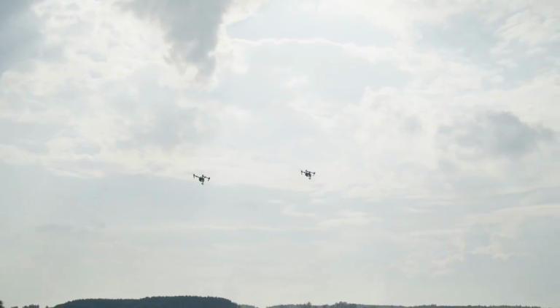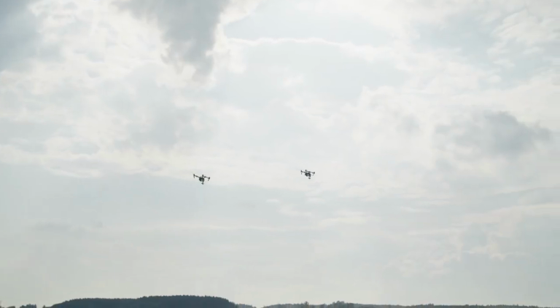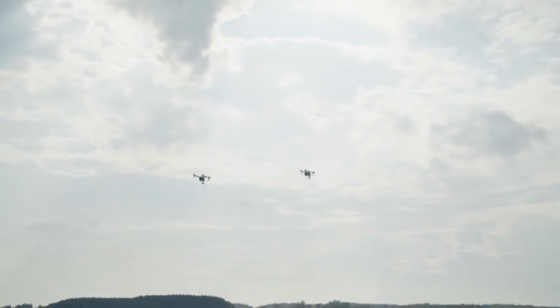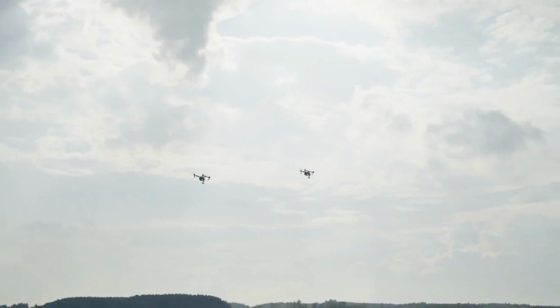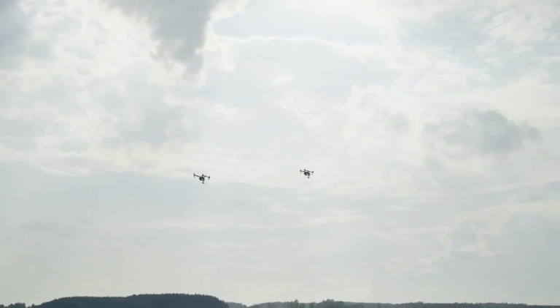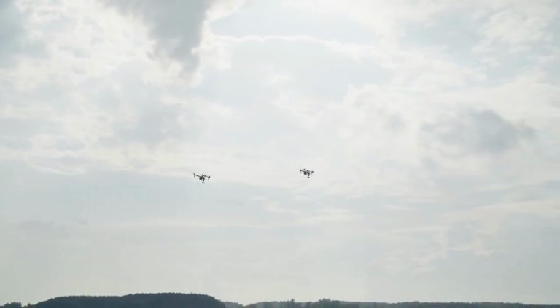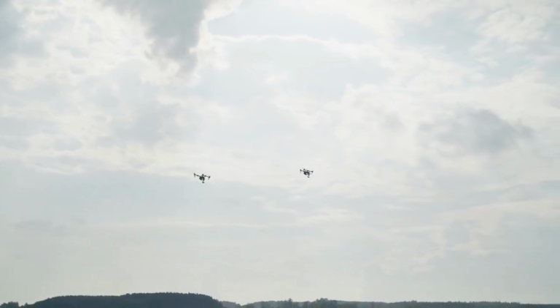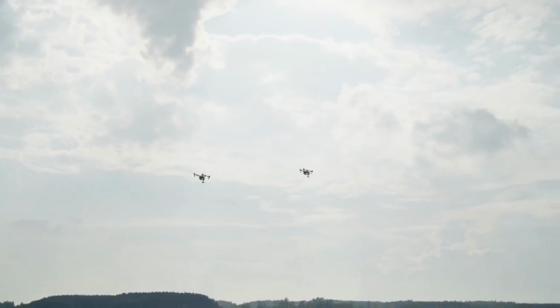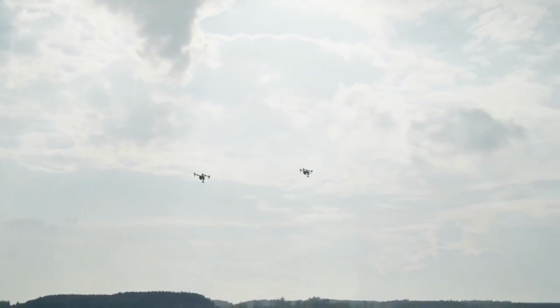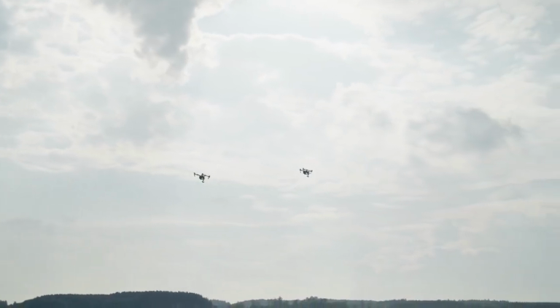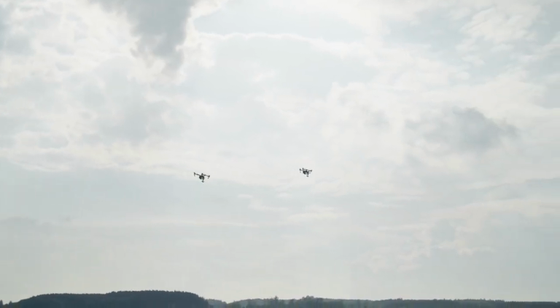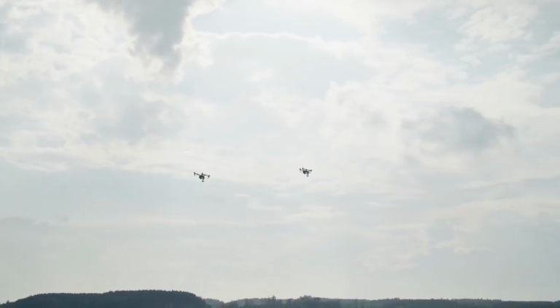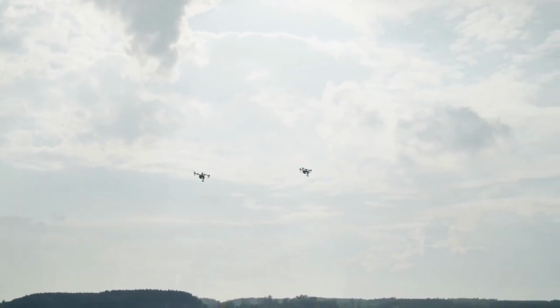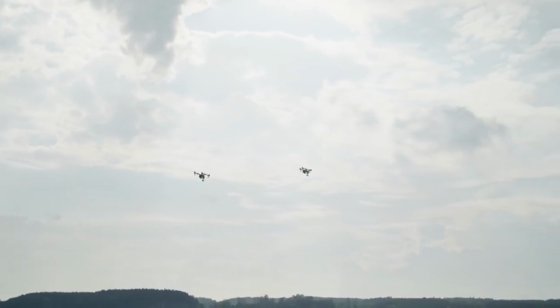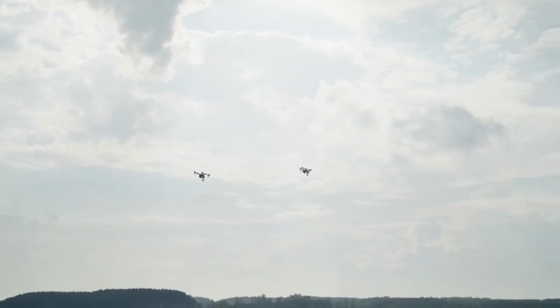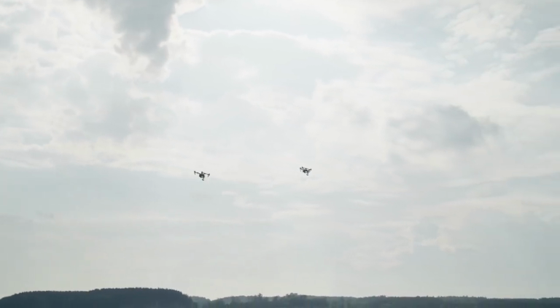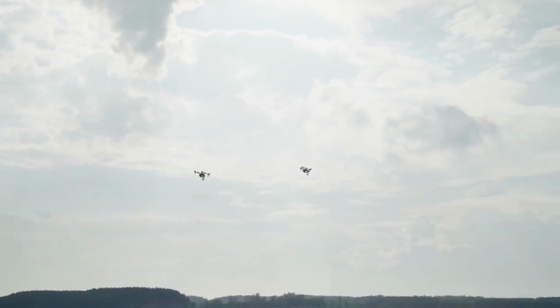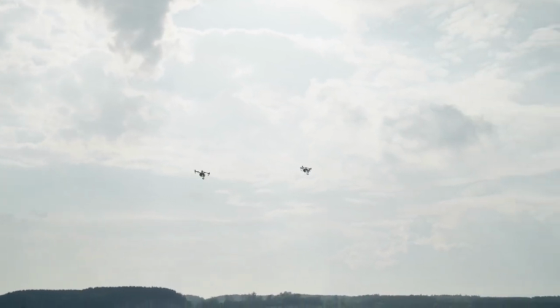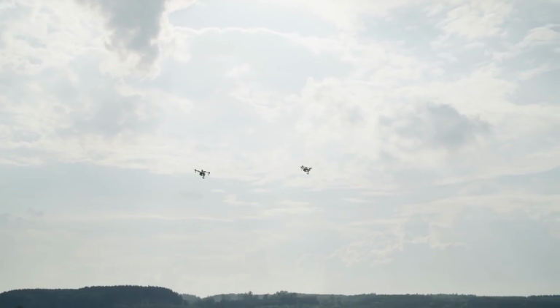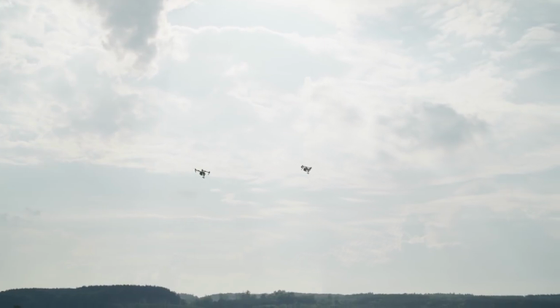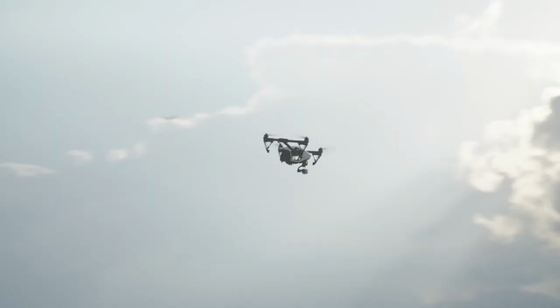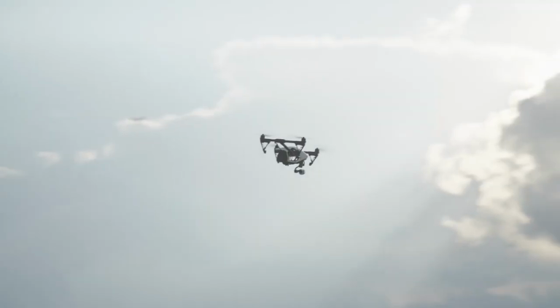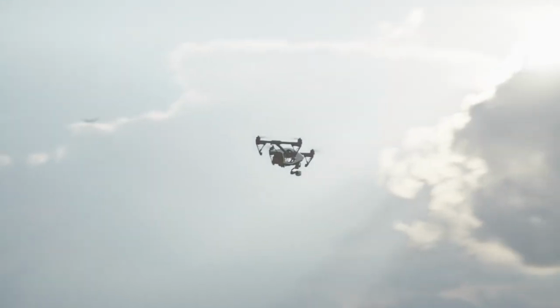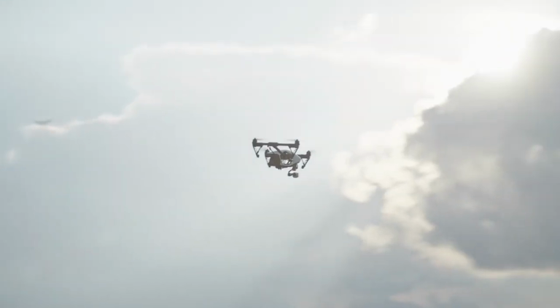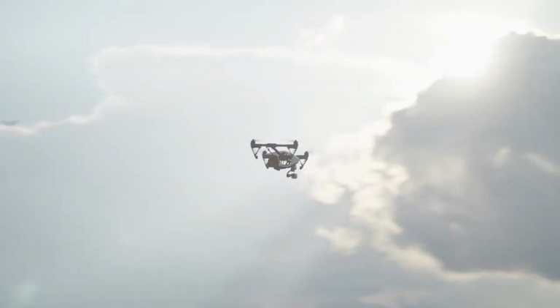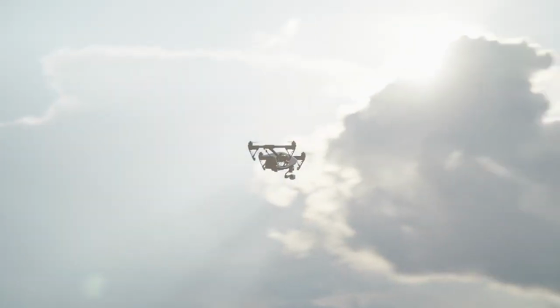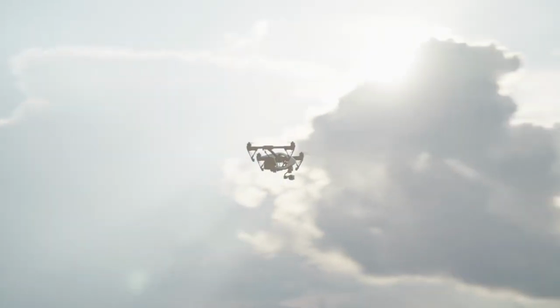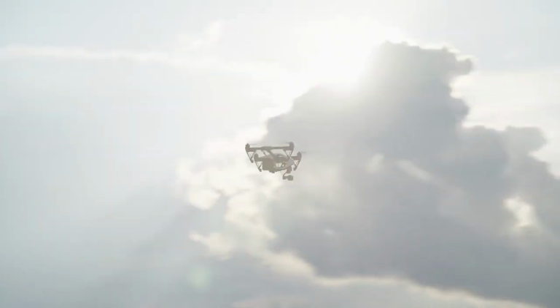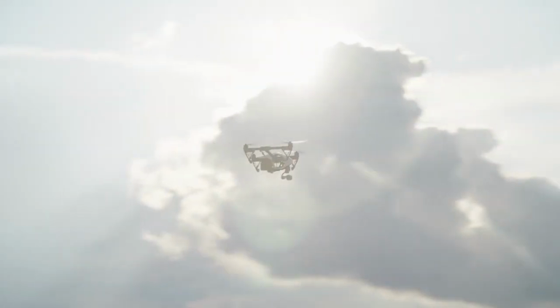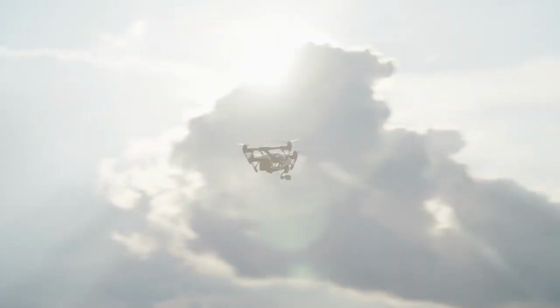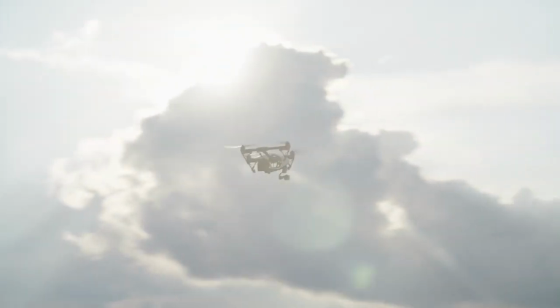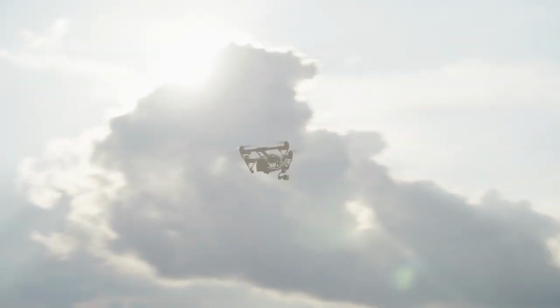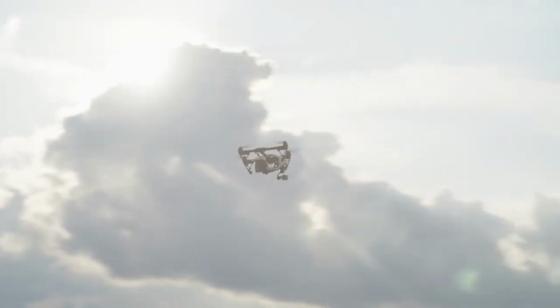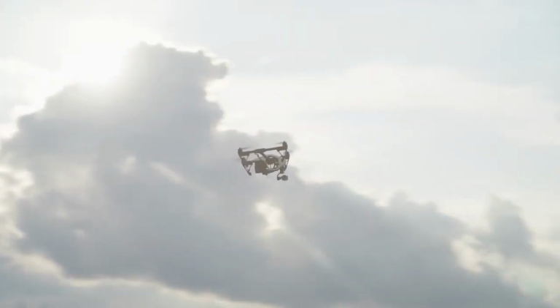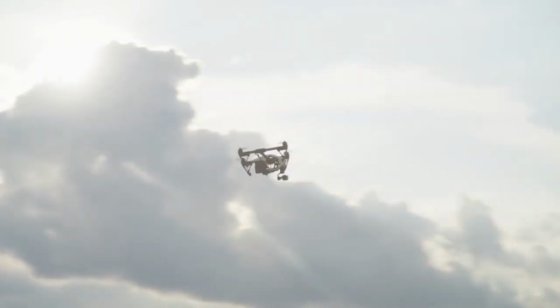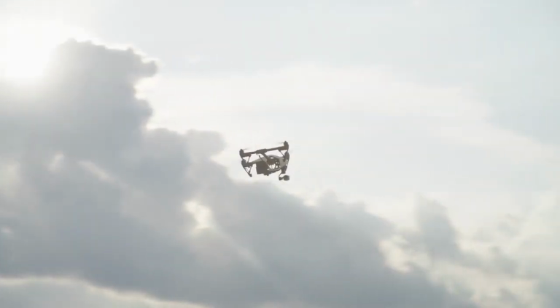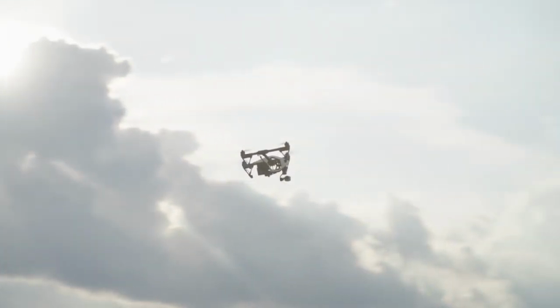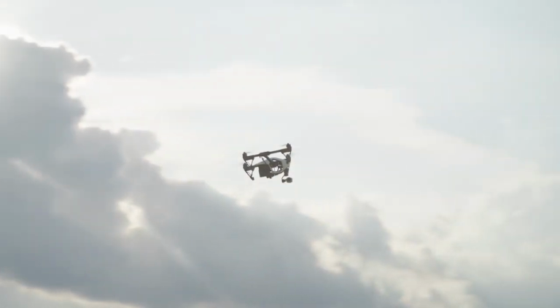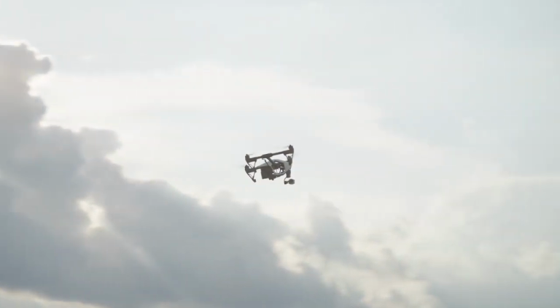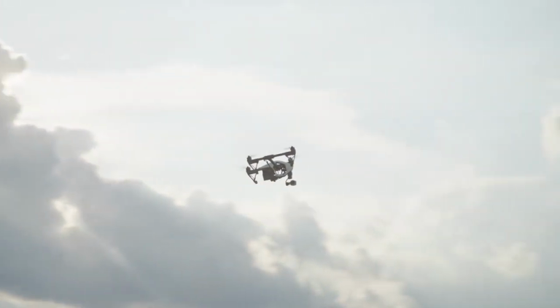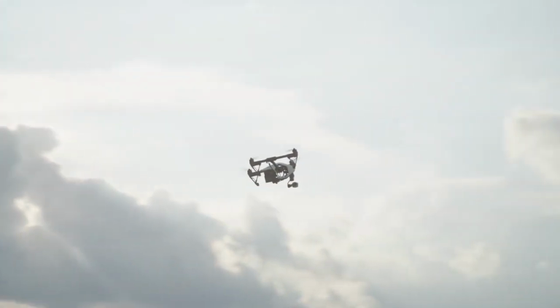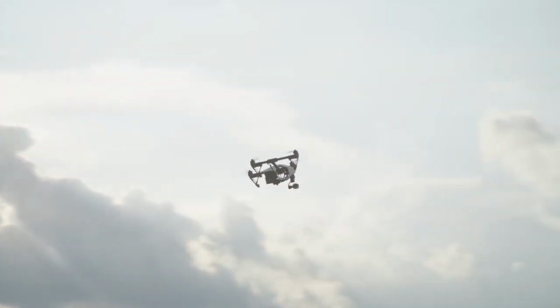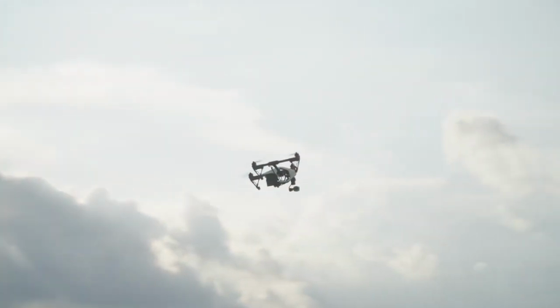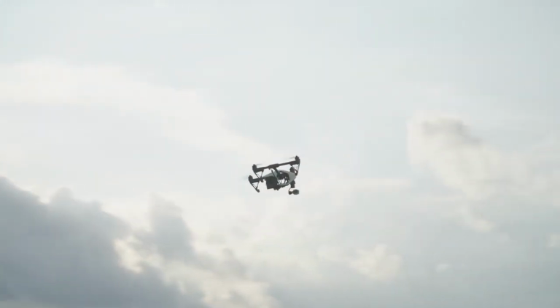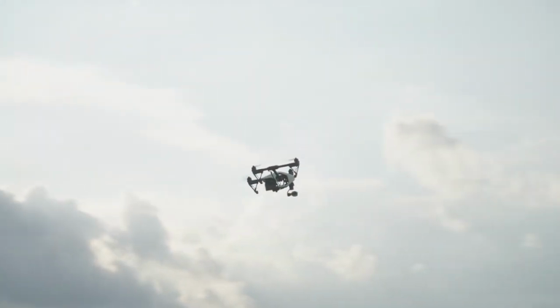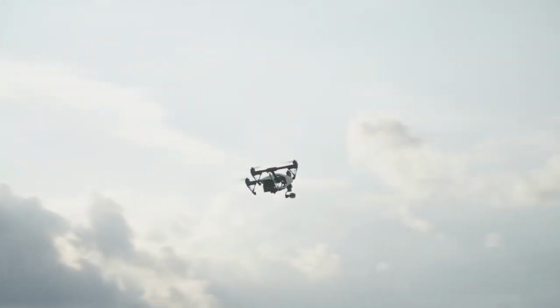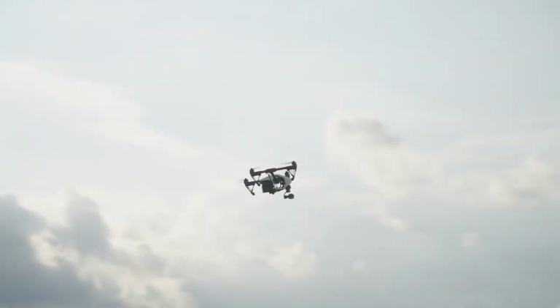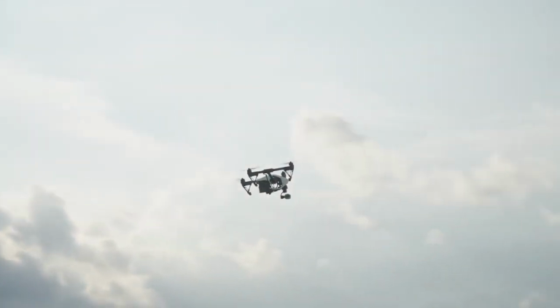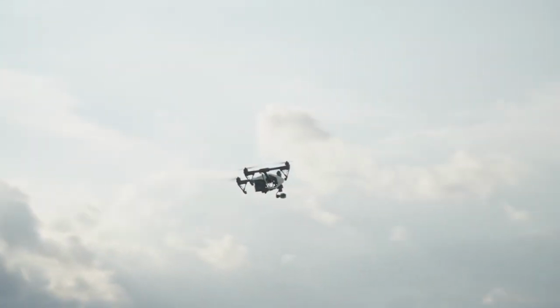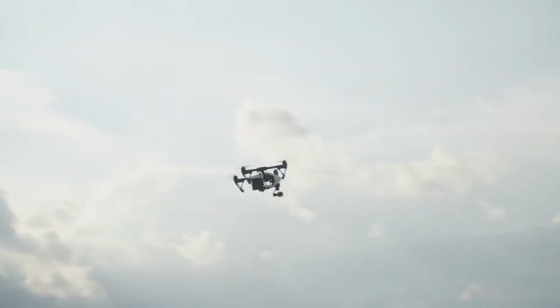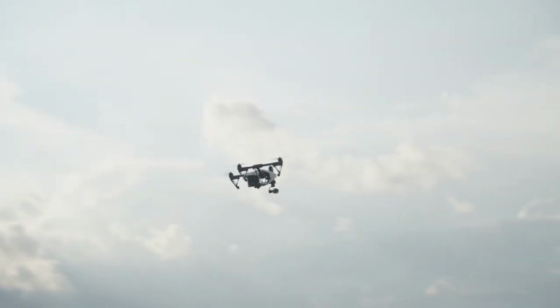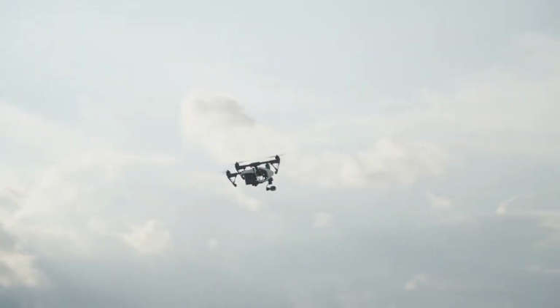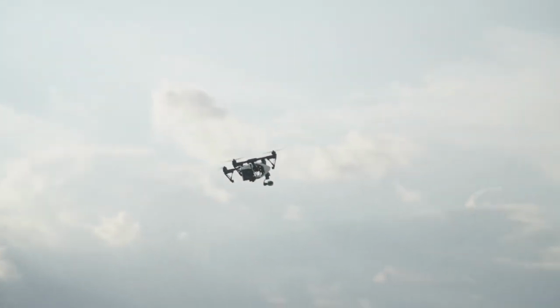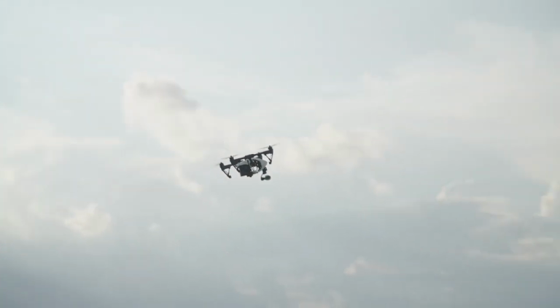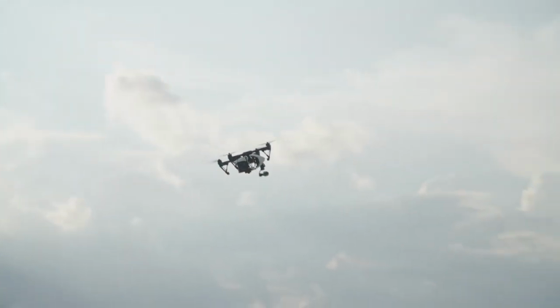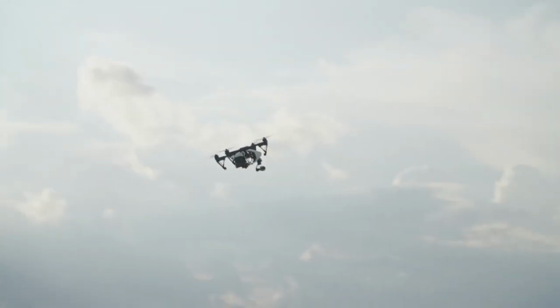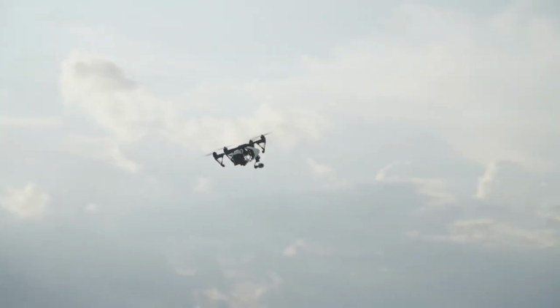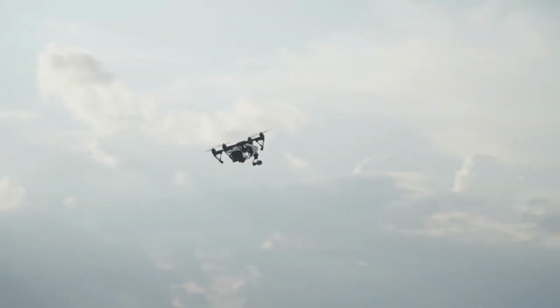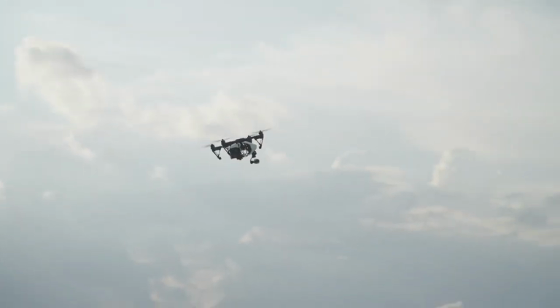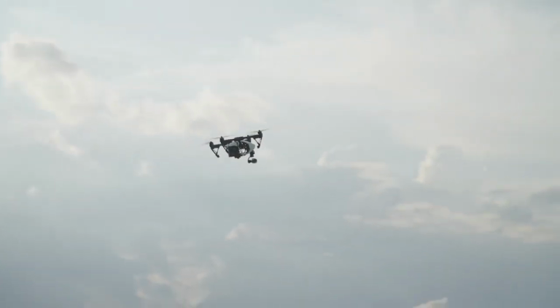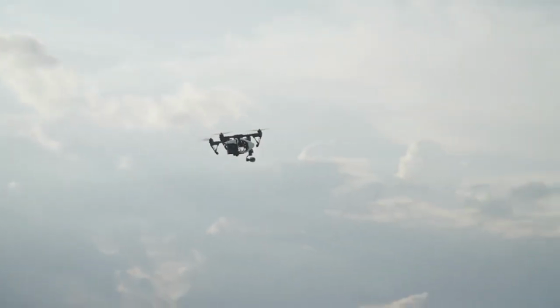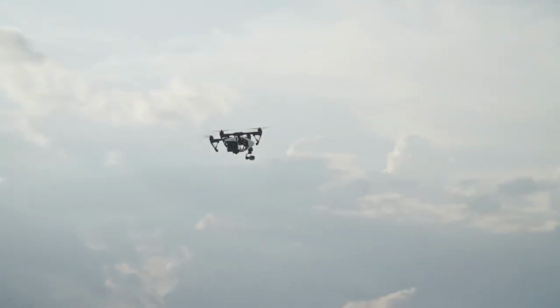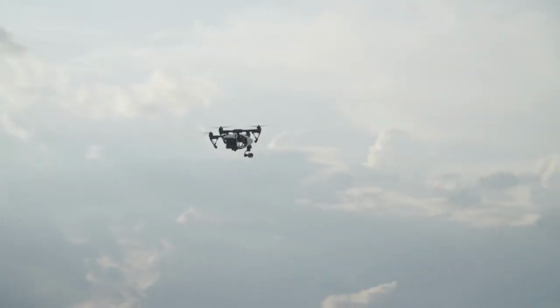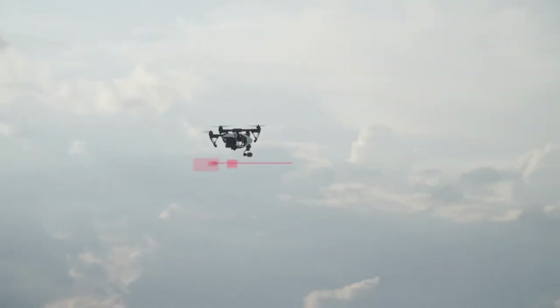Magenta Security. State-of-the-art drone detection and defense technology. Made simple and secure.